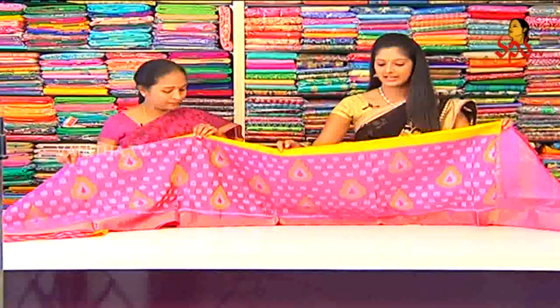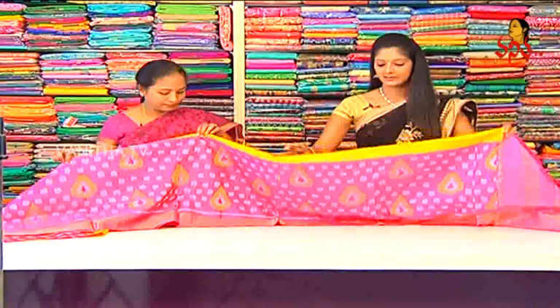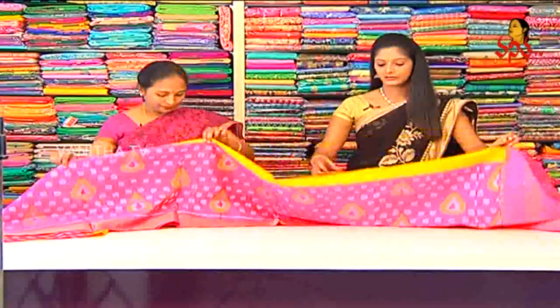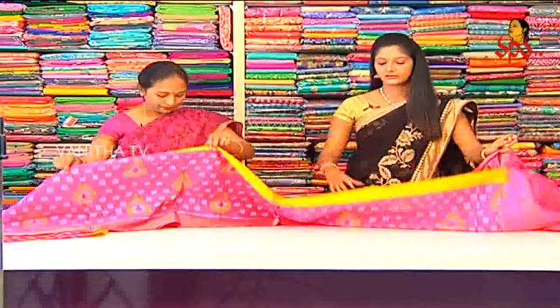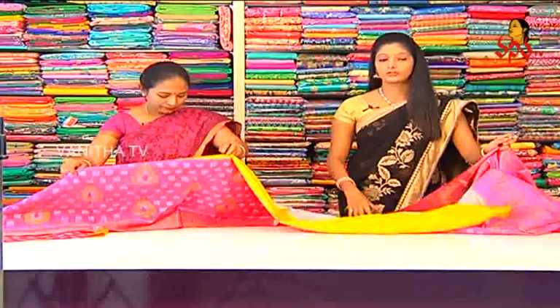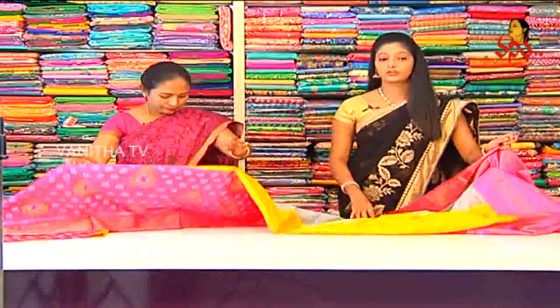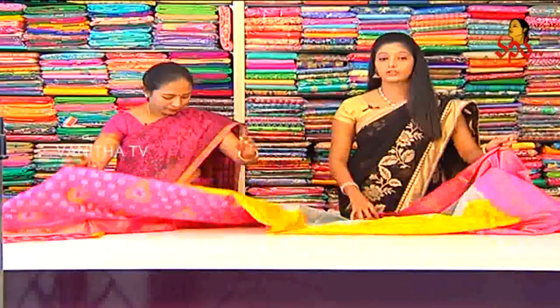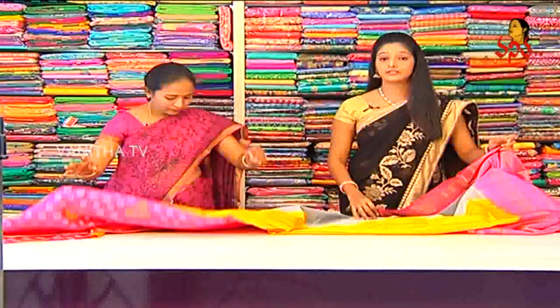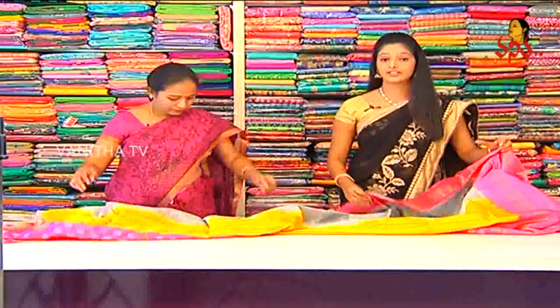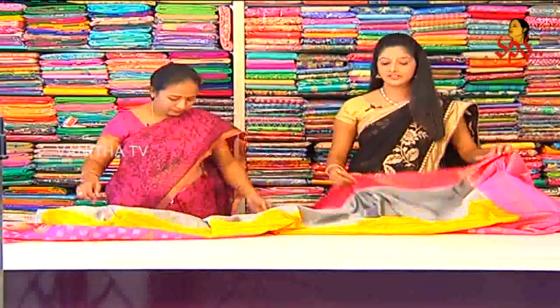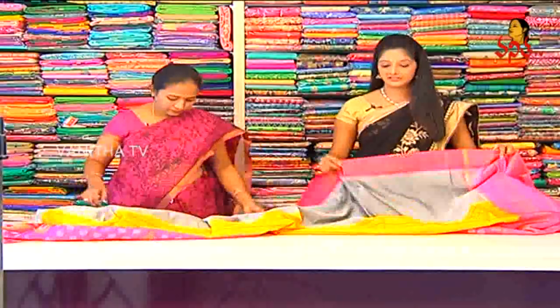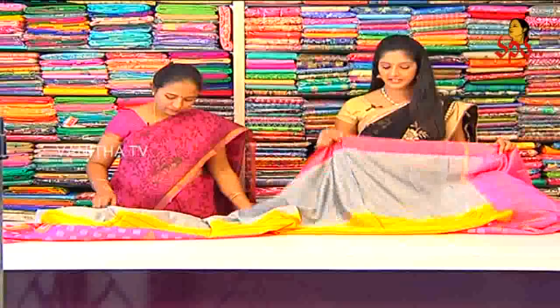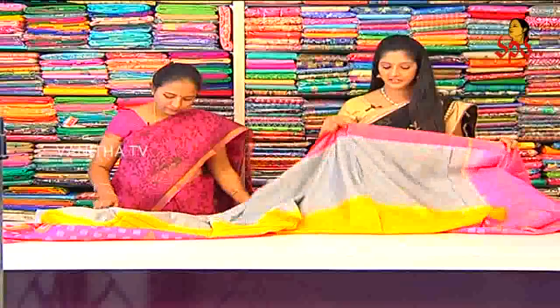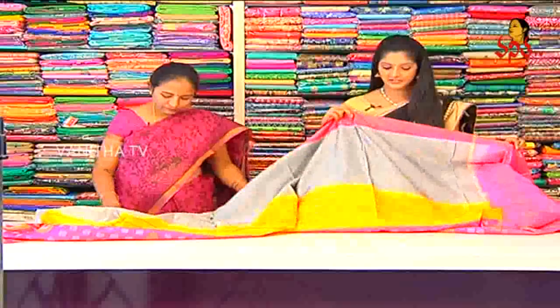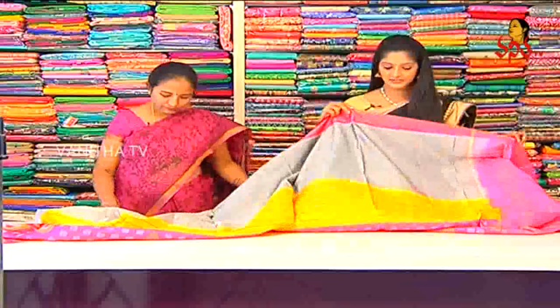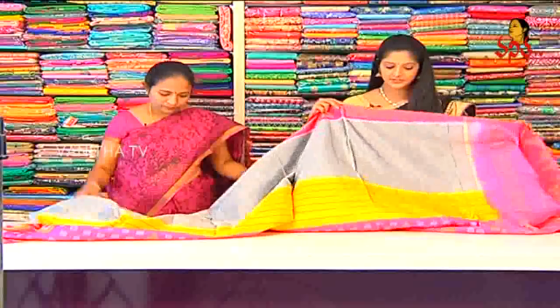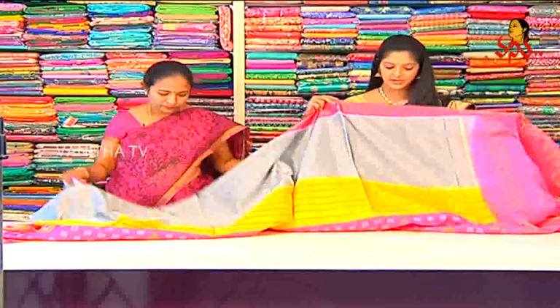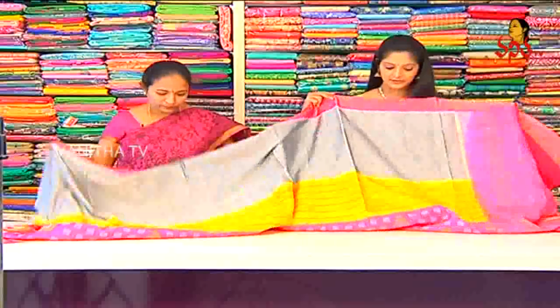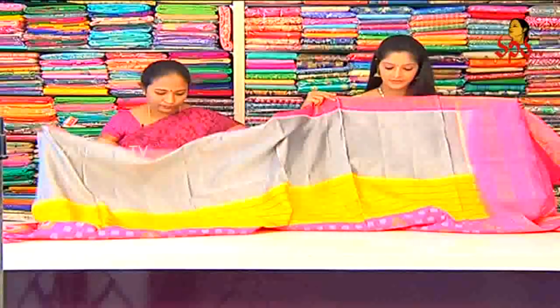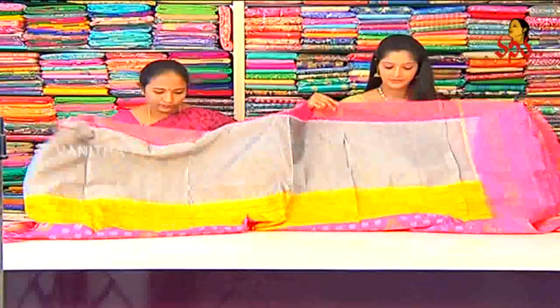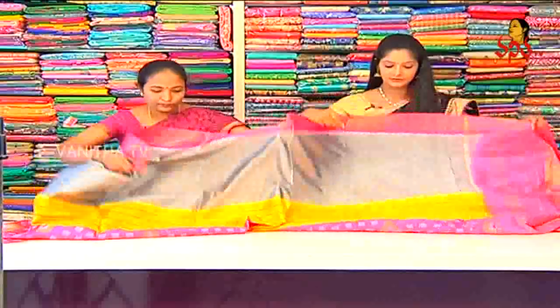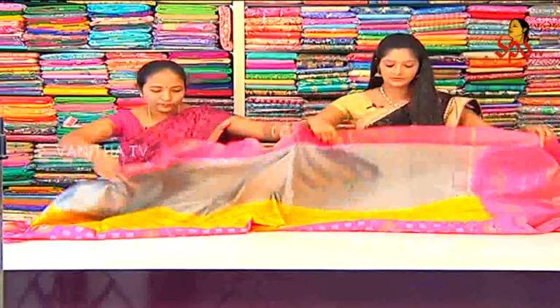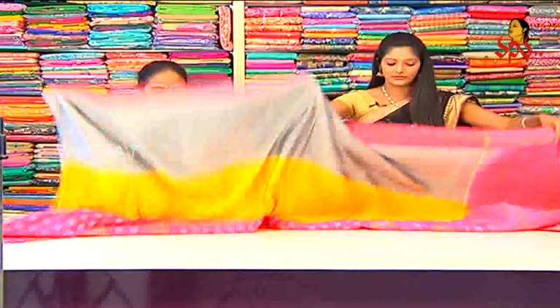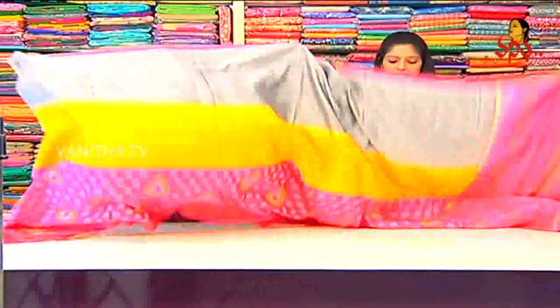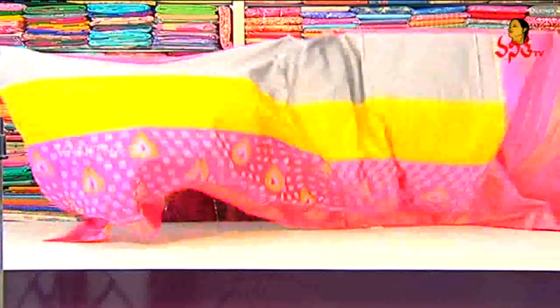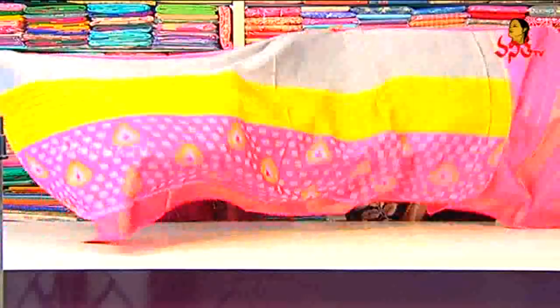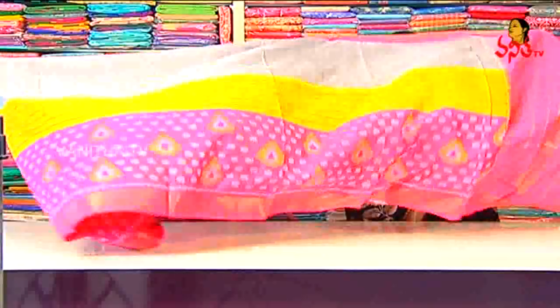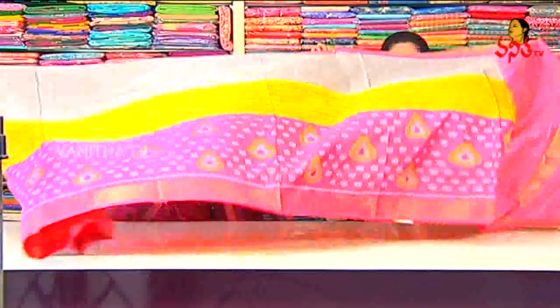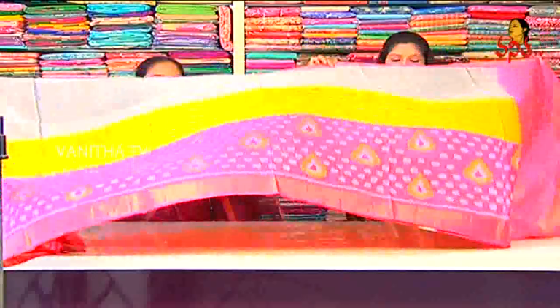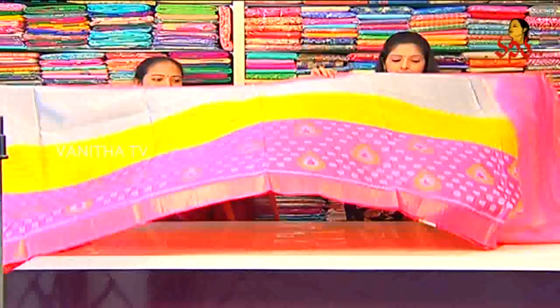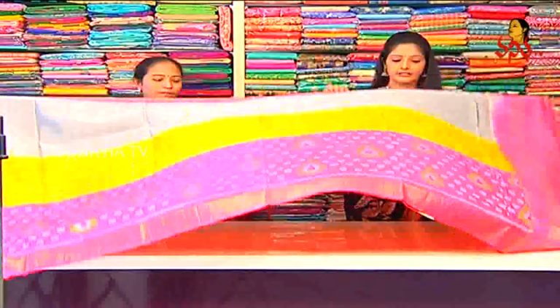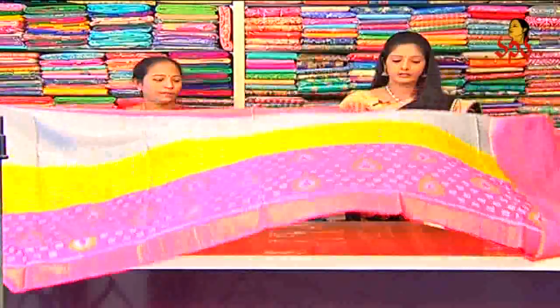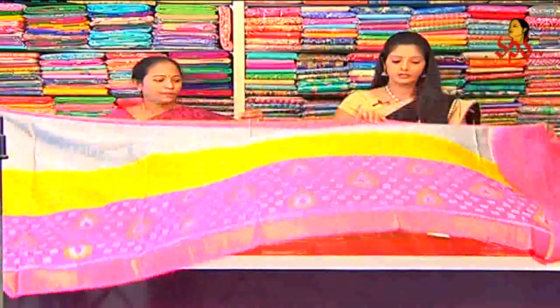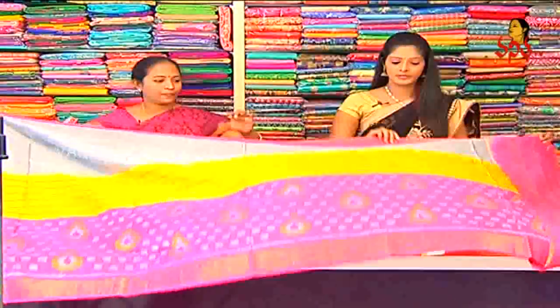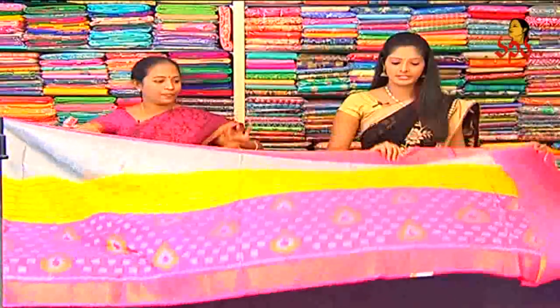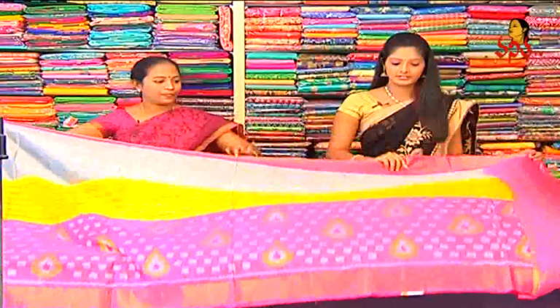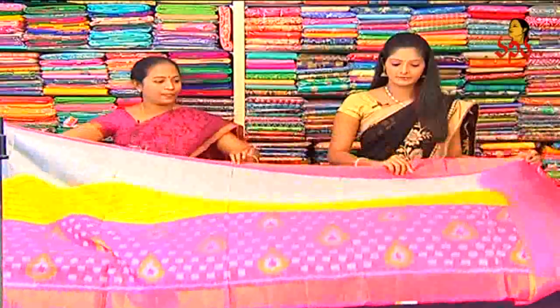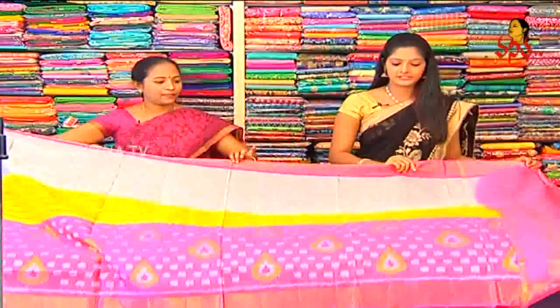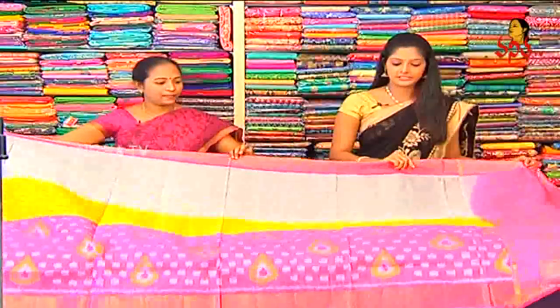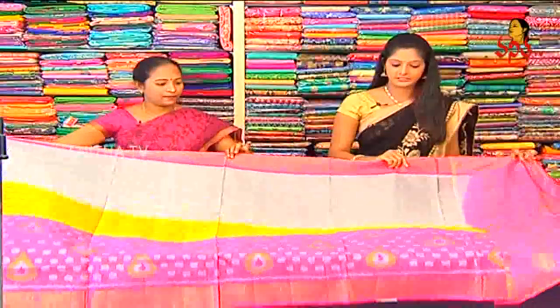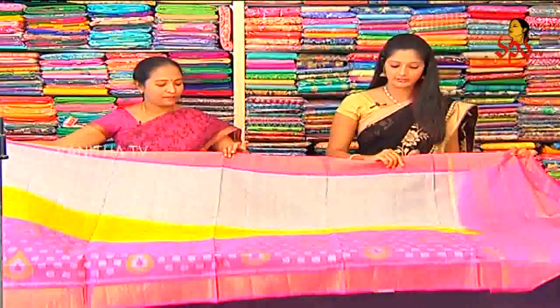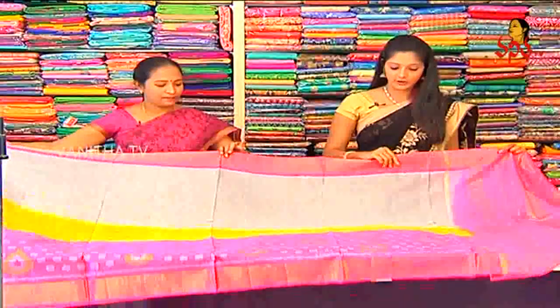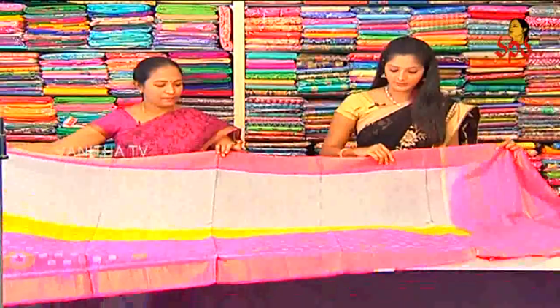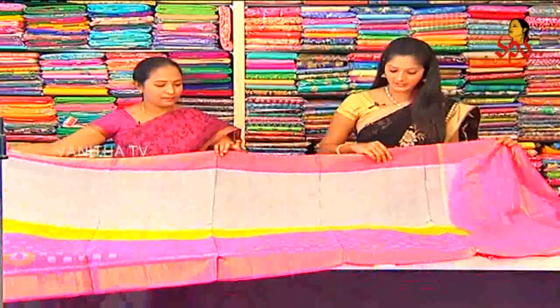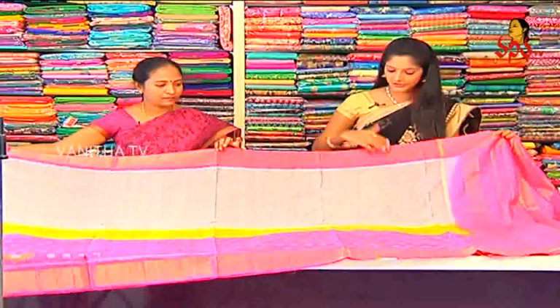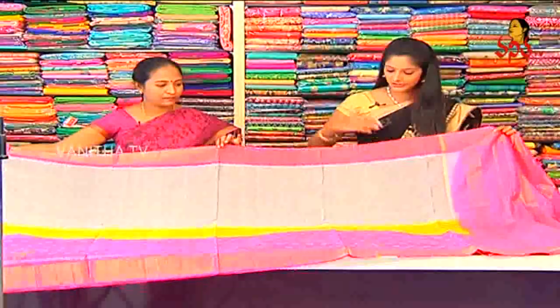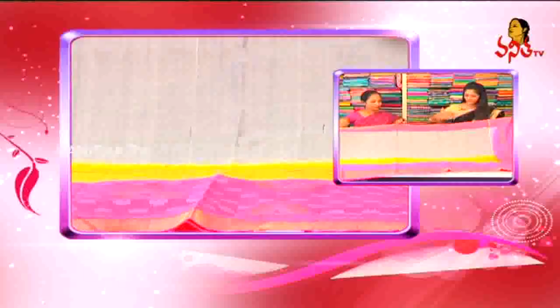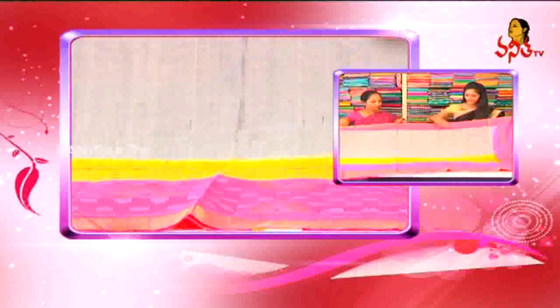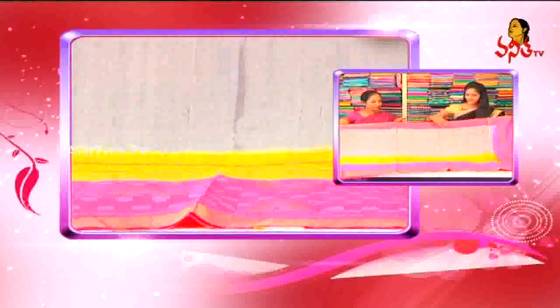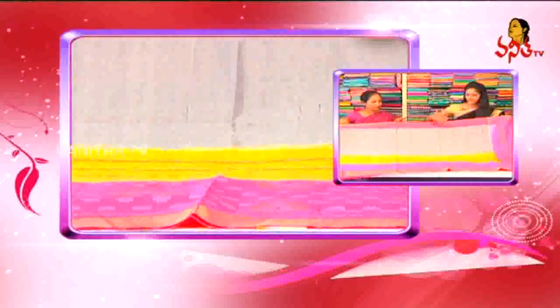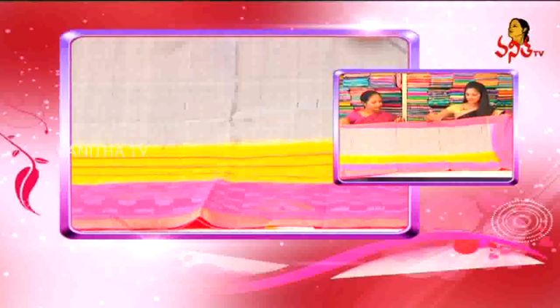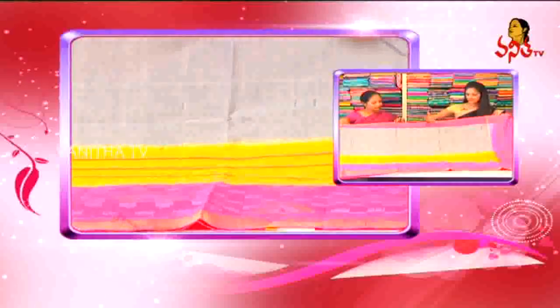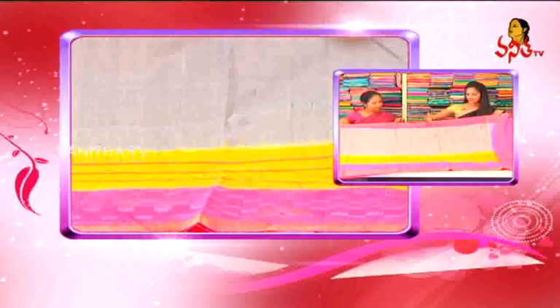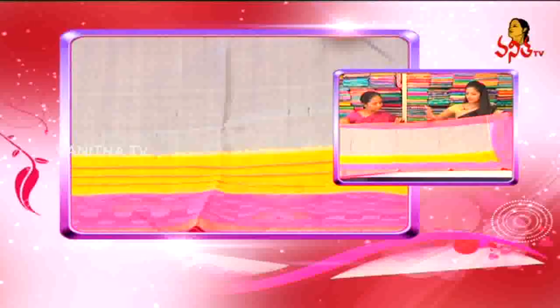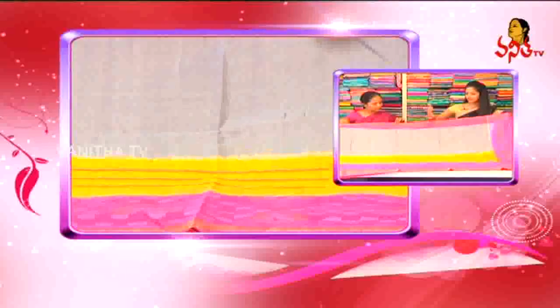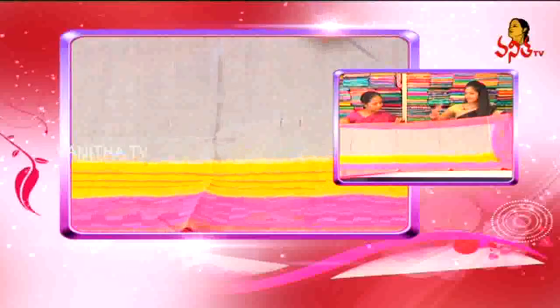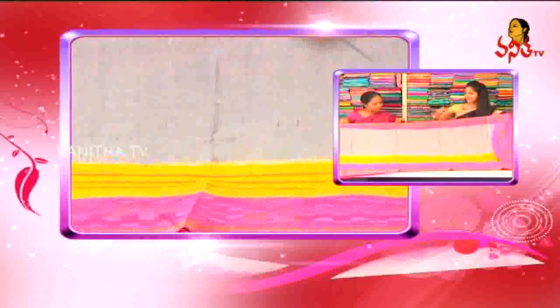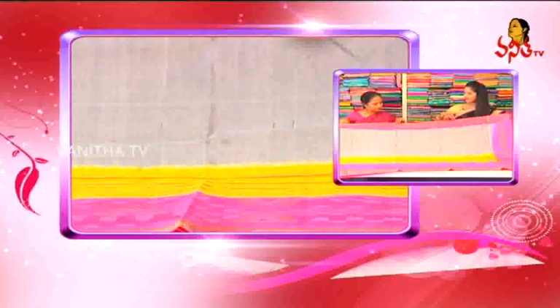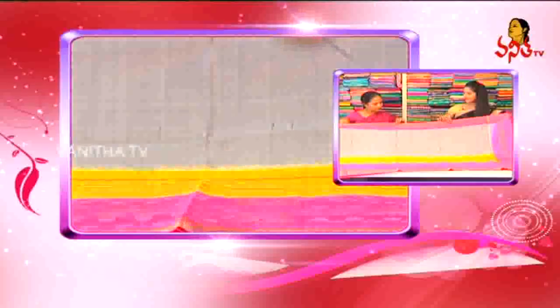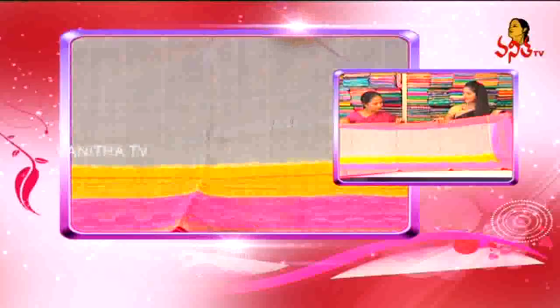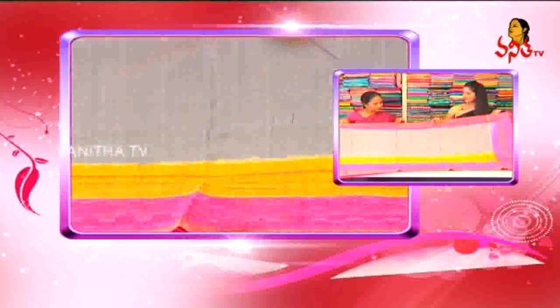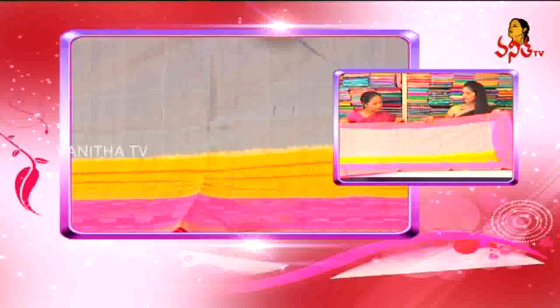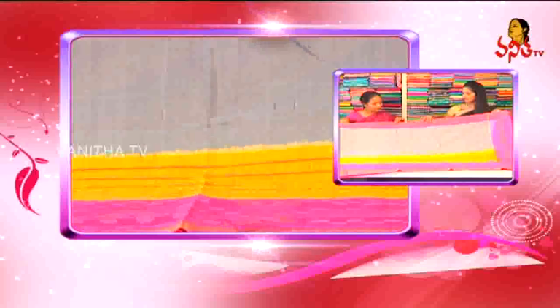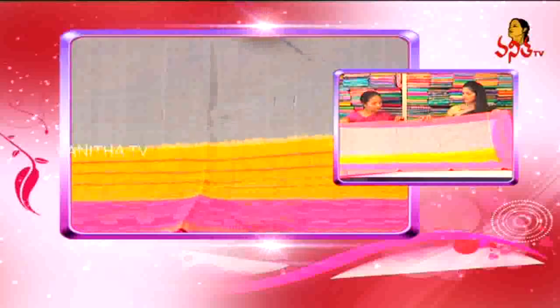The sari has three variations and we have different color combinations: gray, yellow and pink combination.